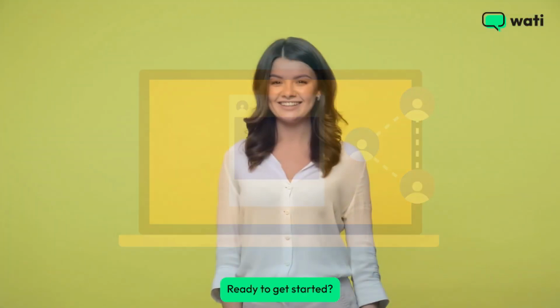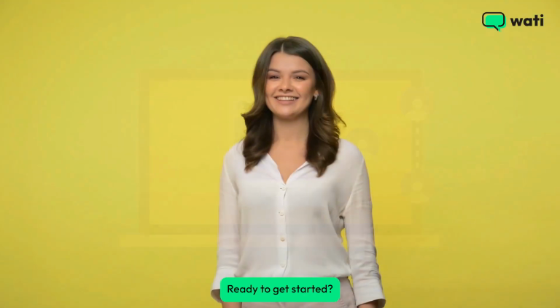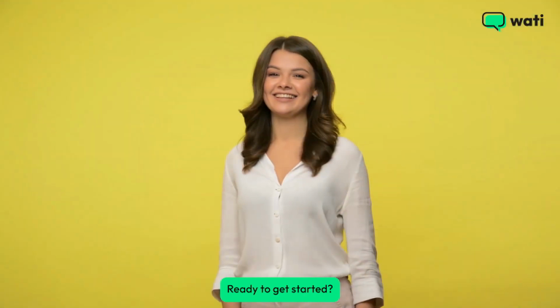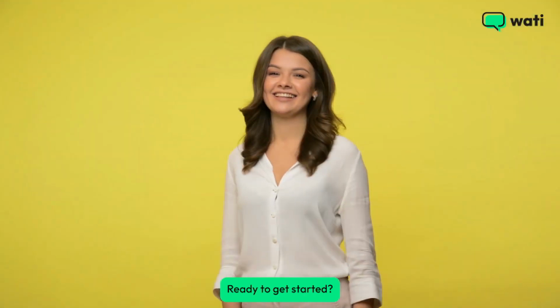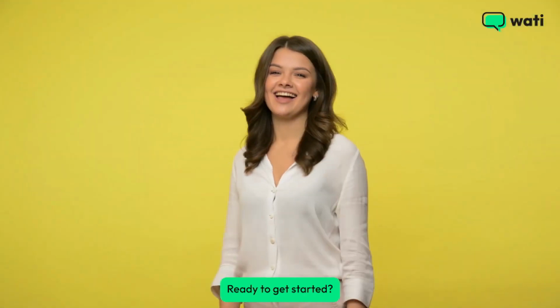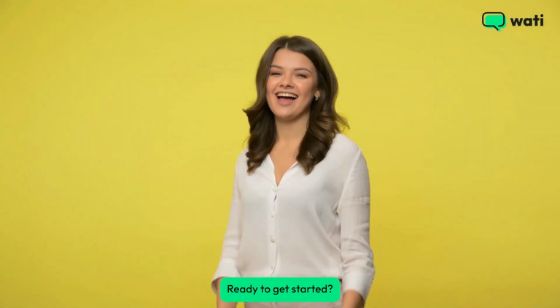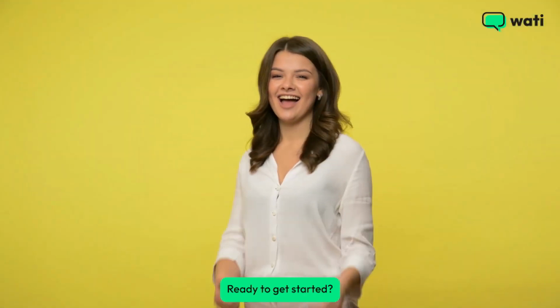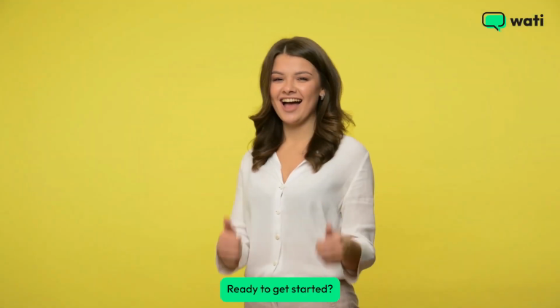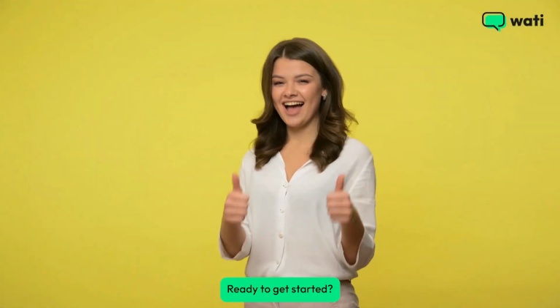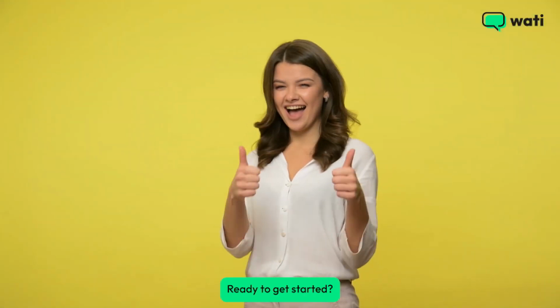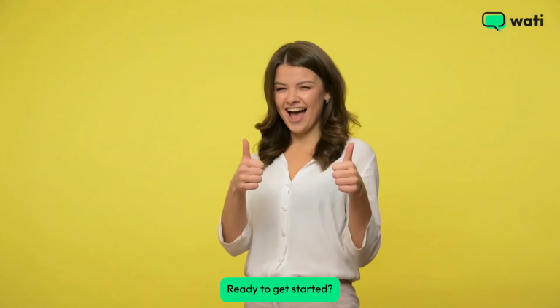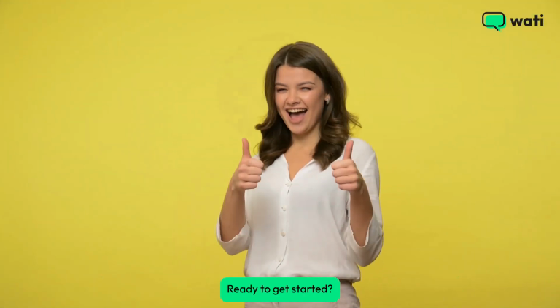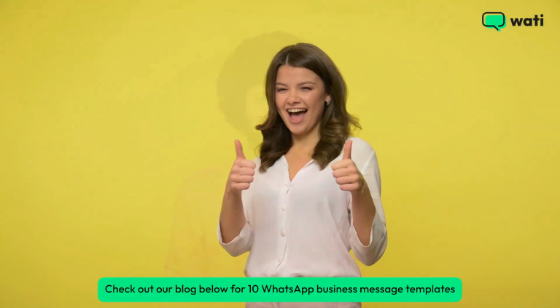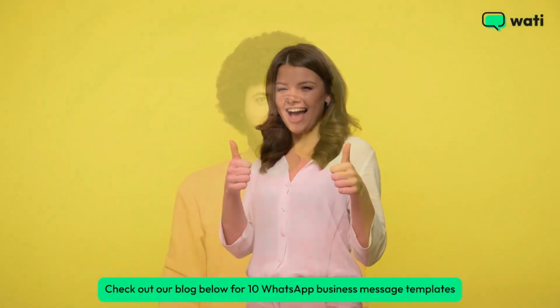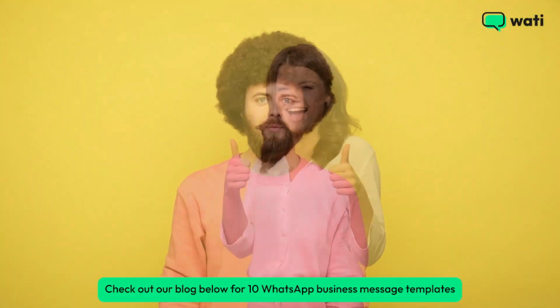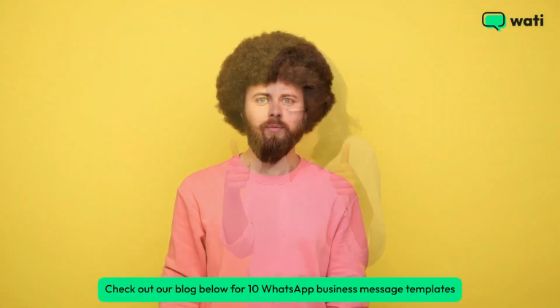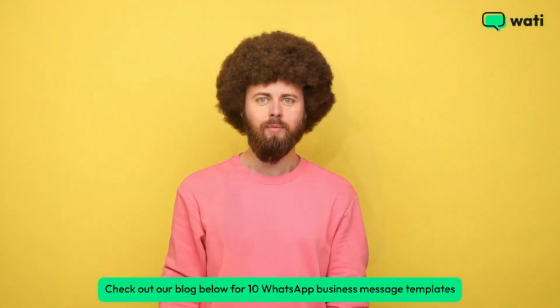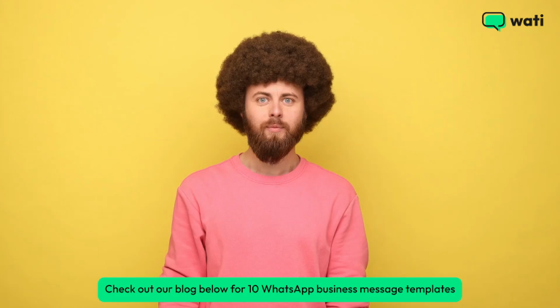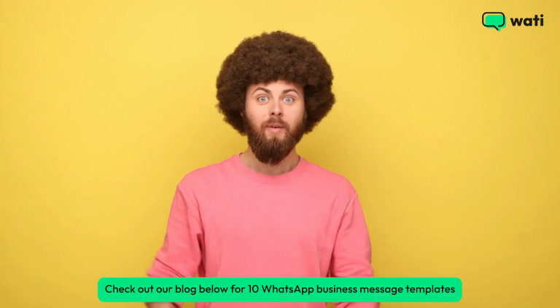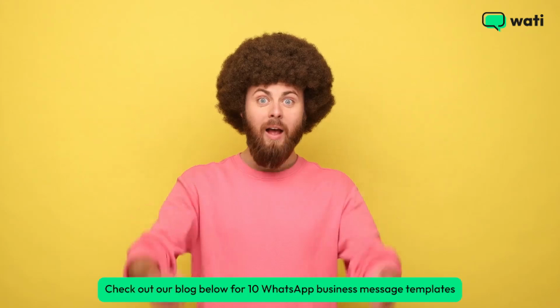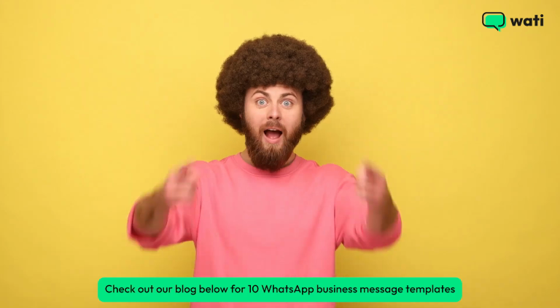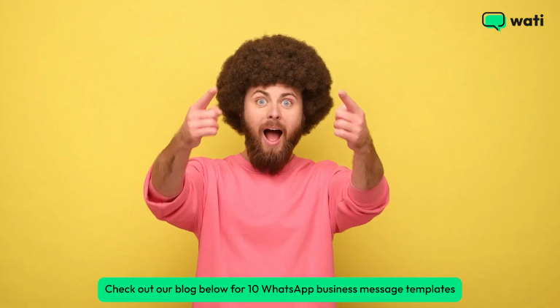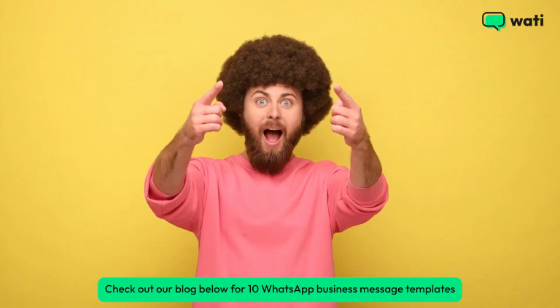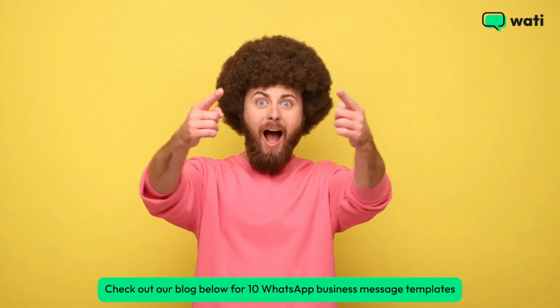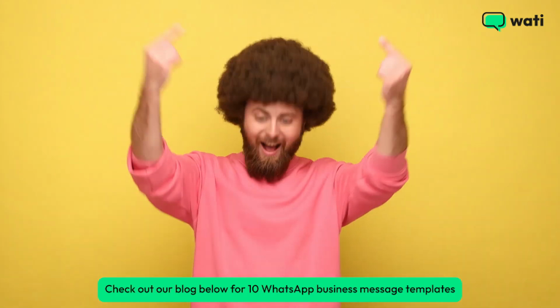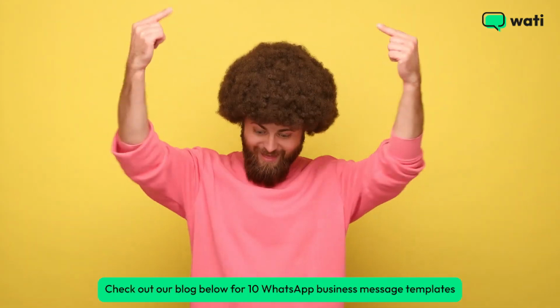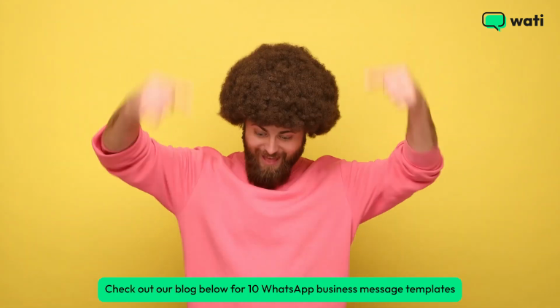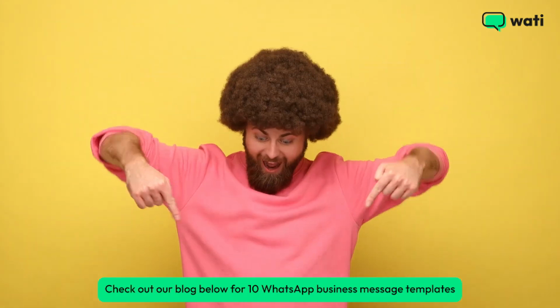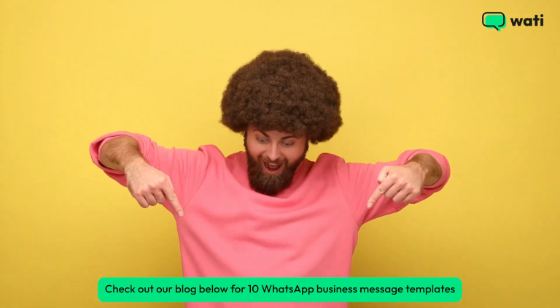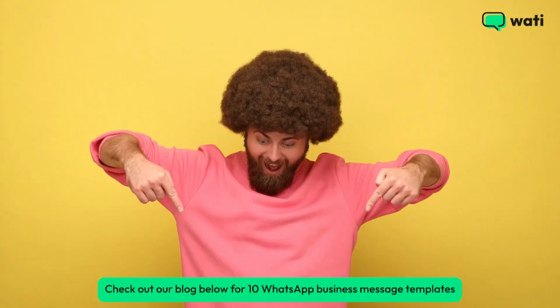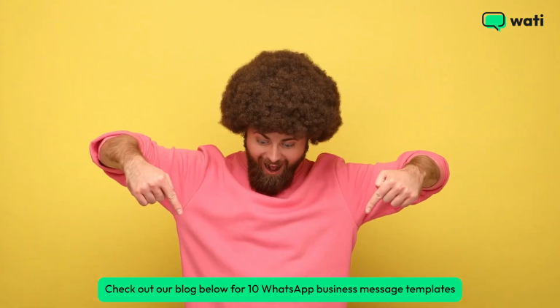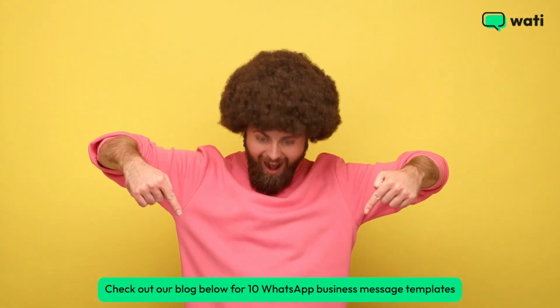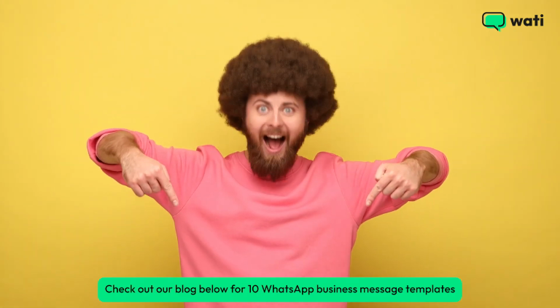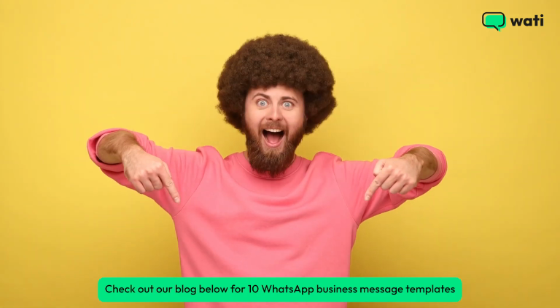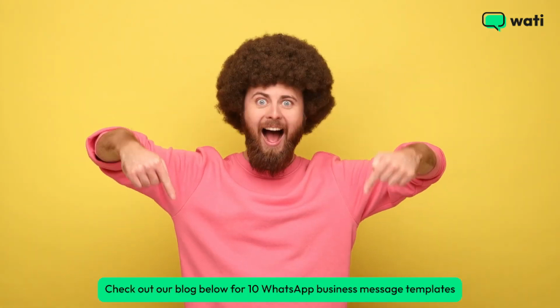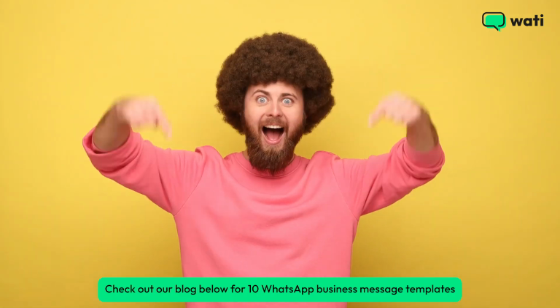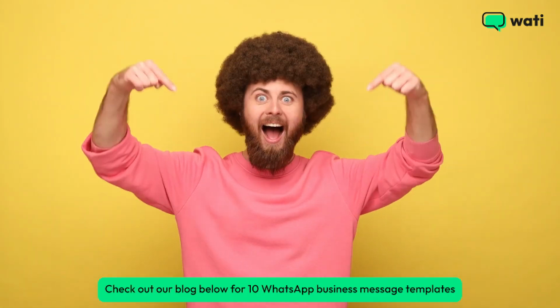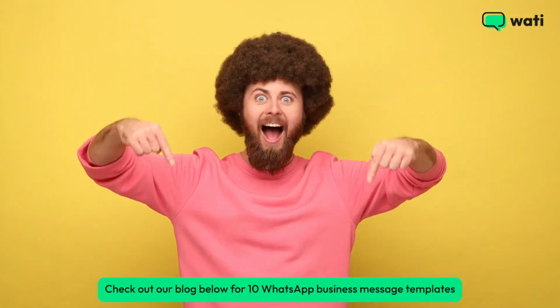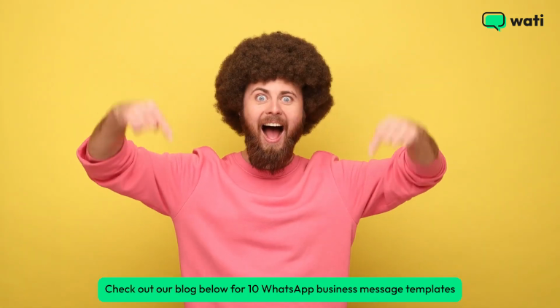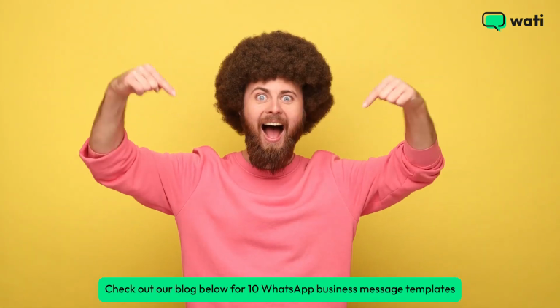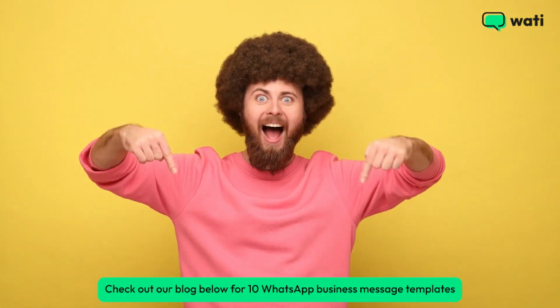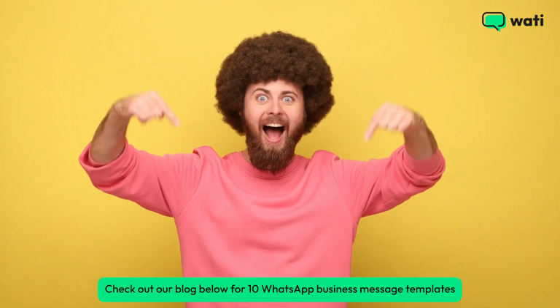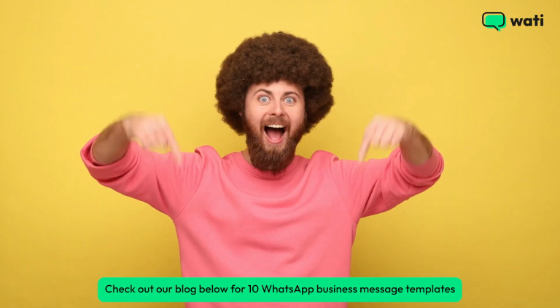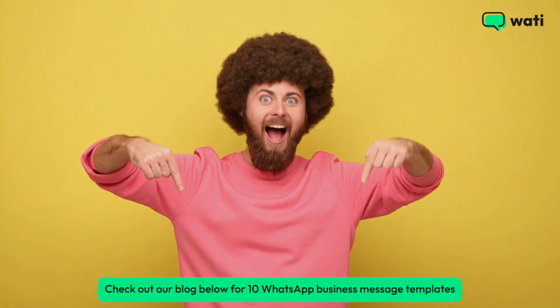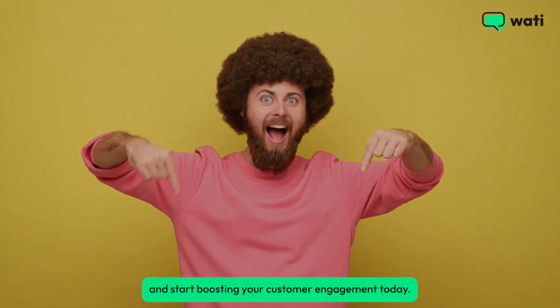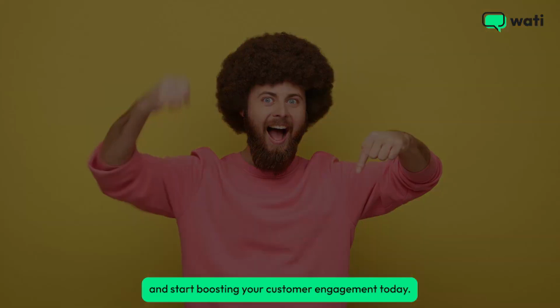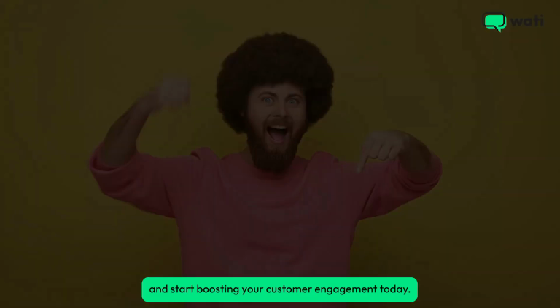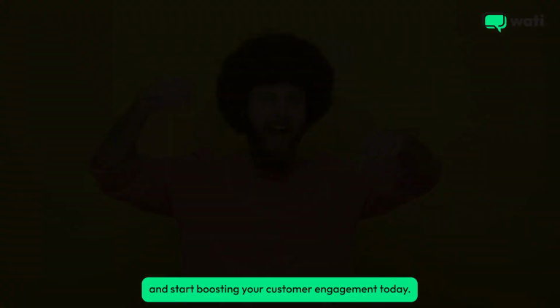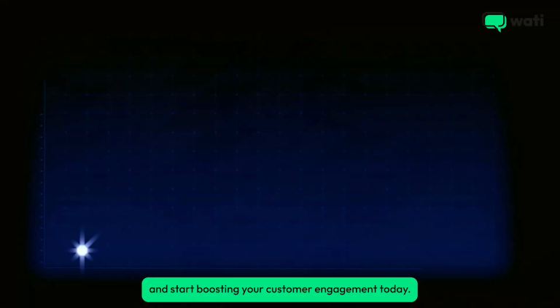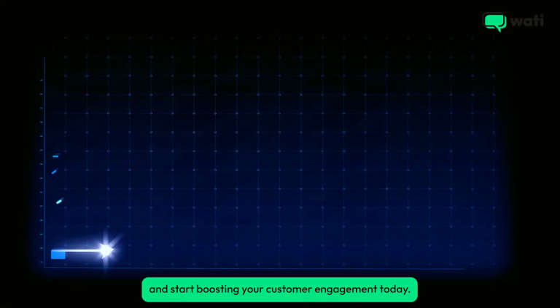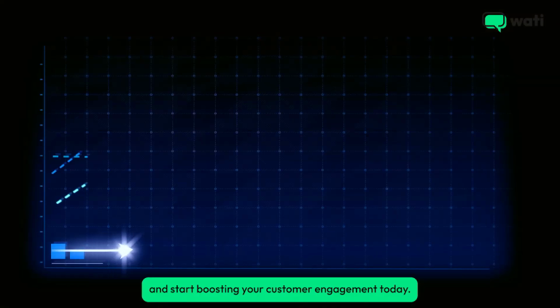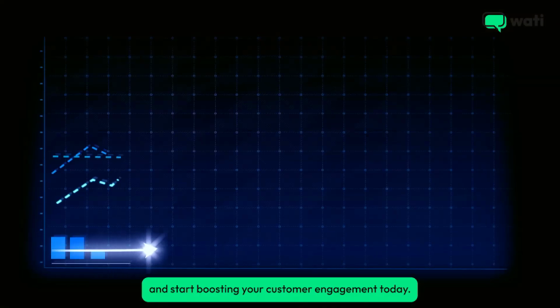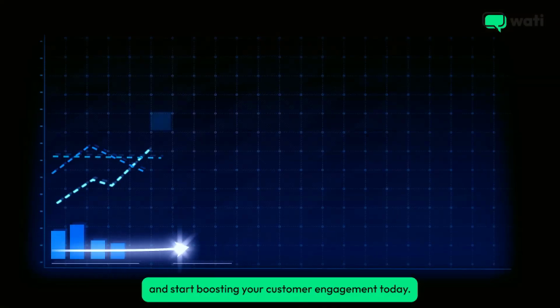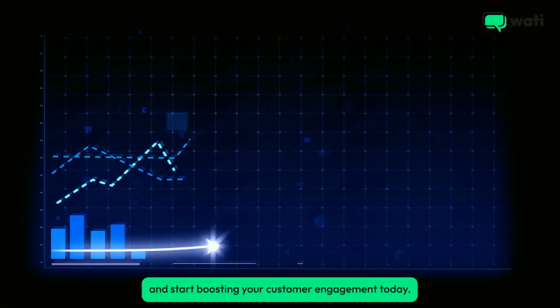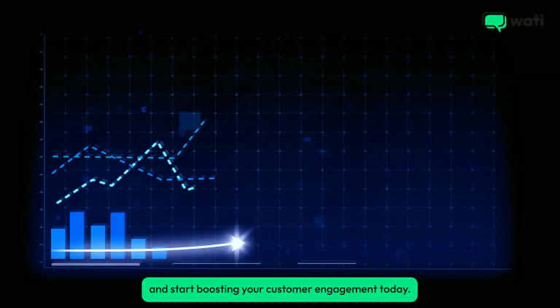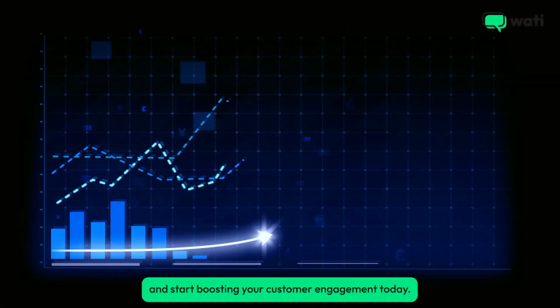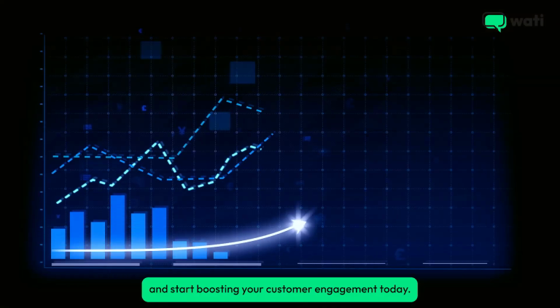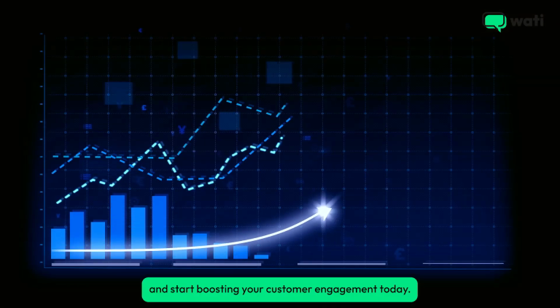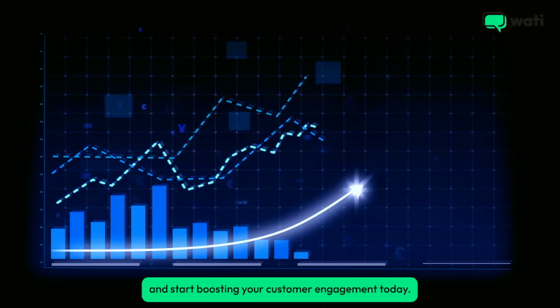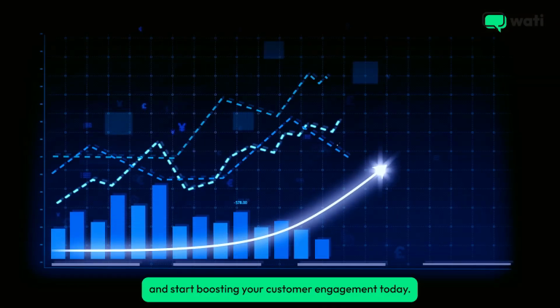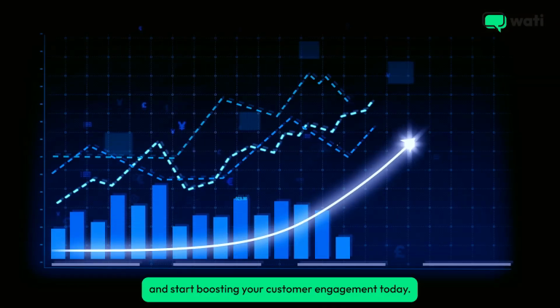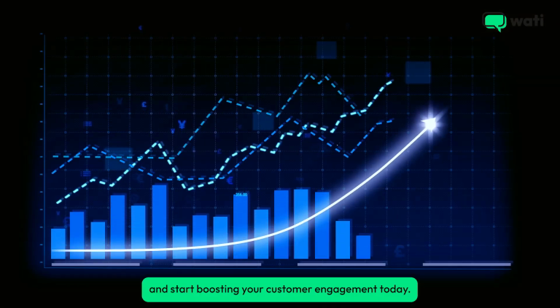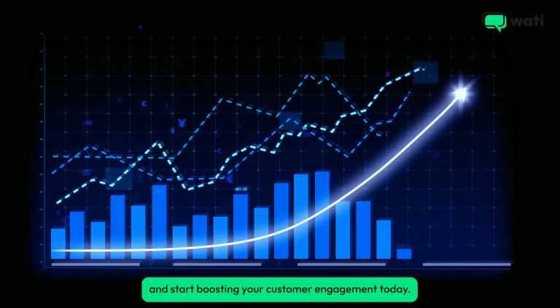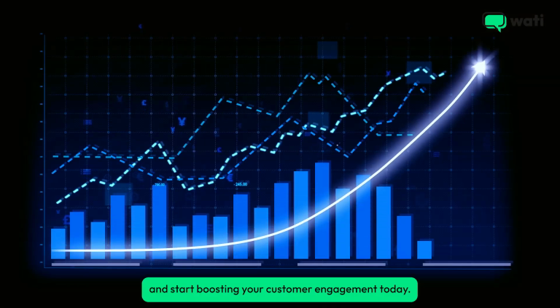Ready to get started? Check out our blog below for 10 WhatsApp Business message templates and start boosting your customer engagement today.